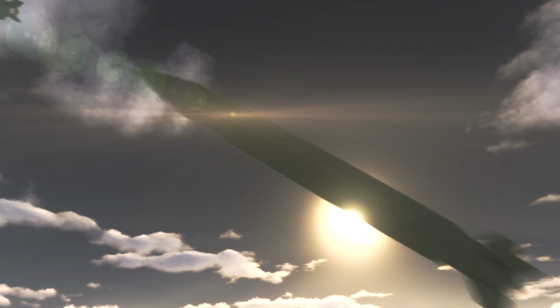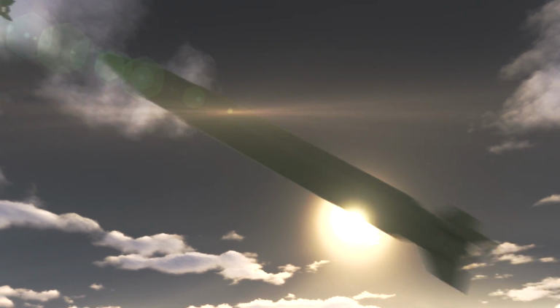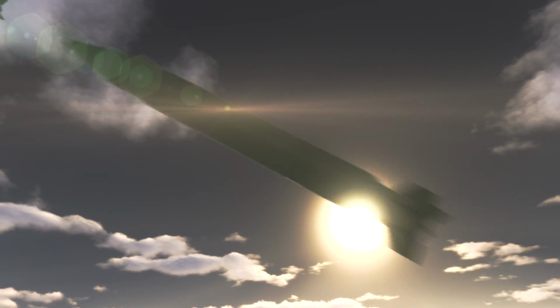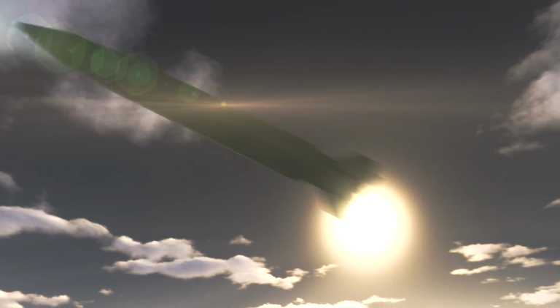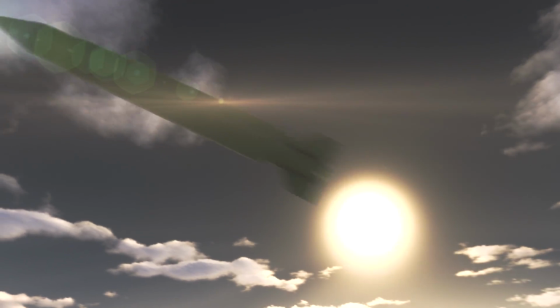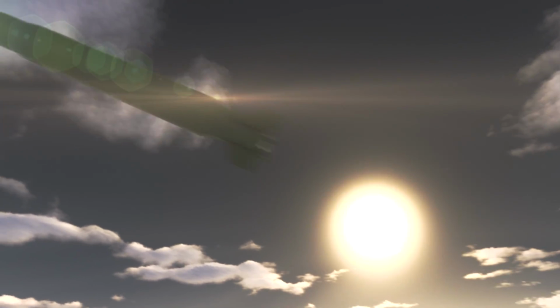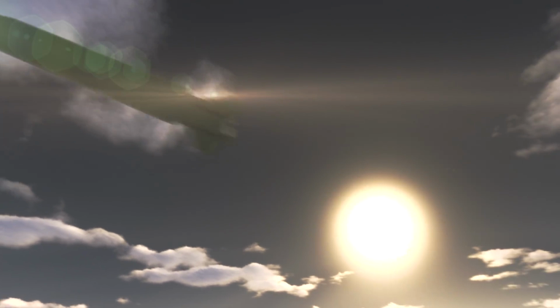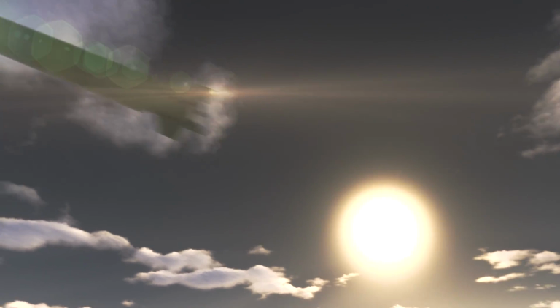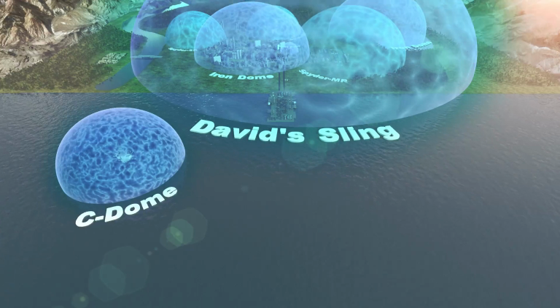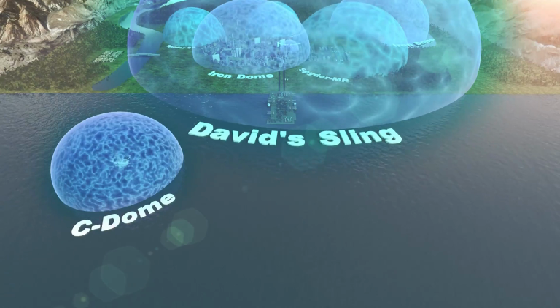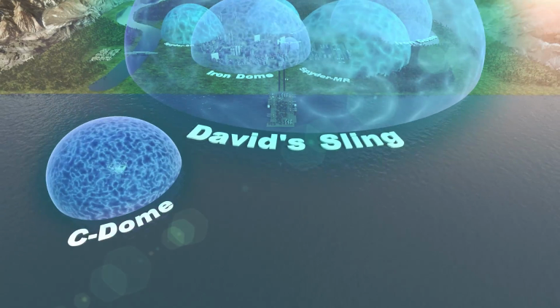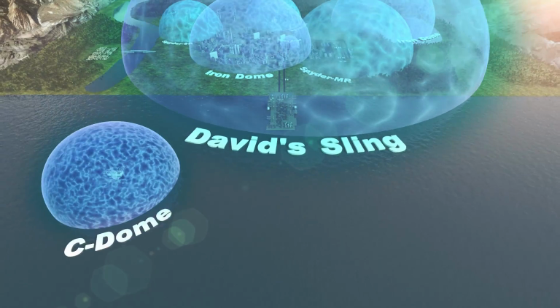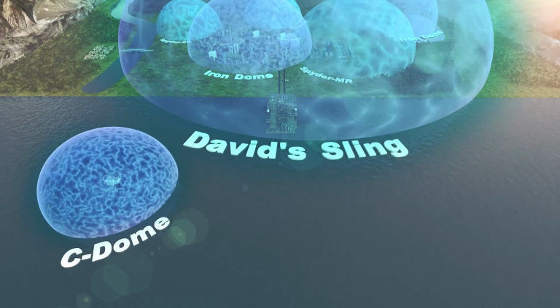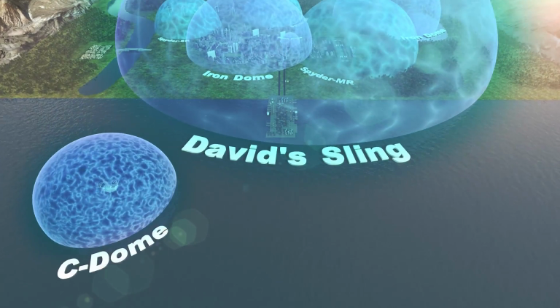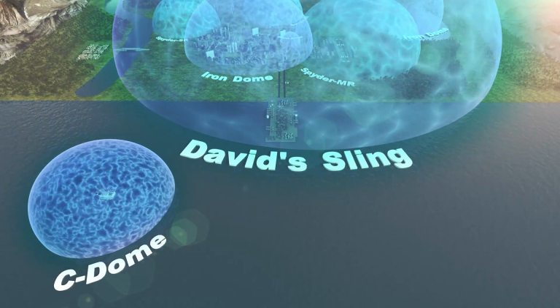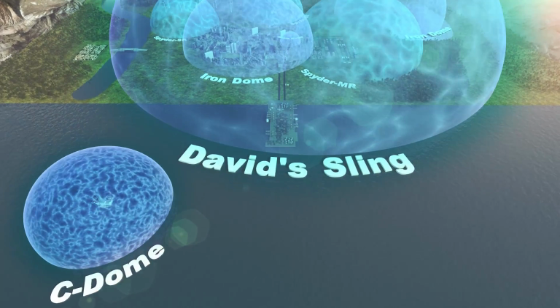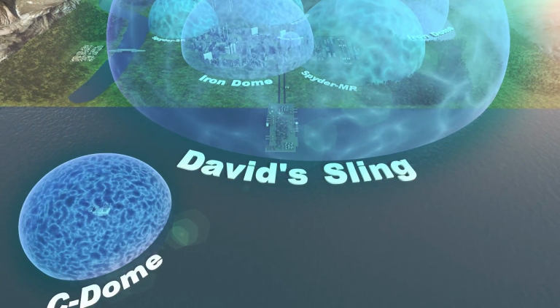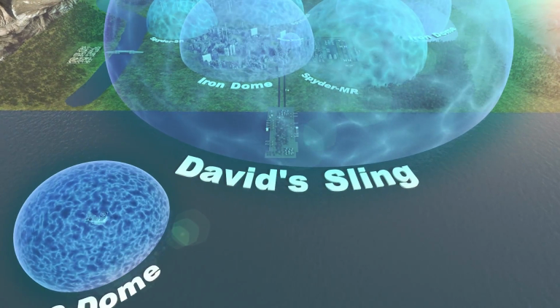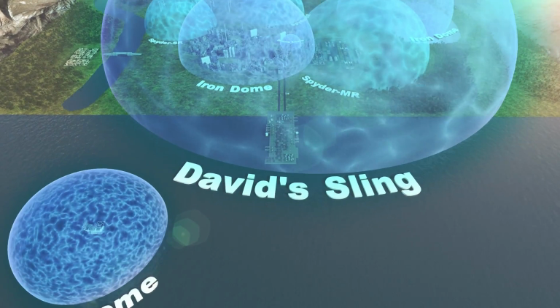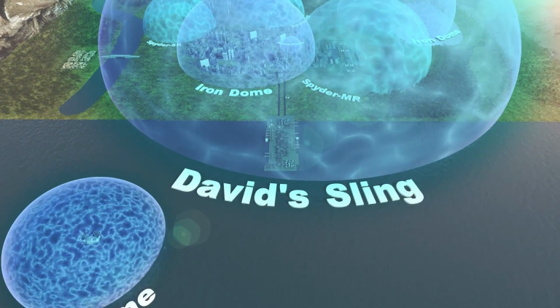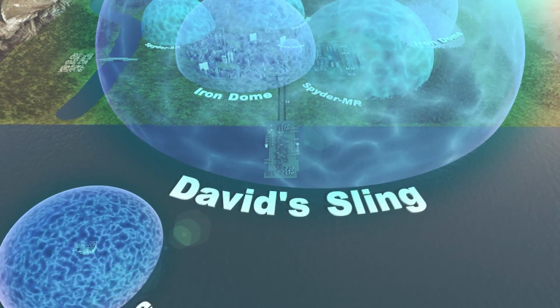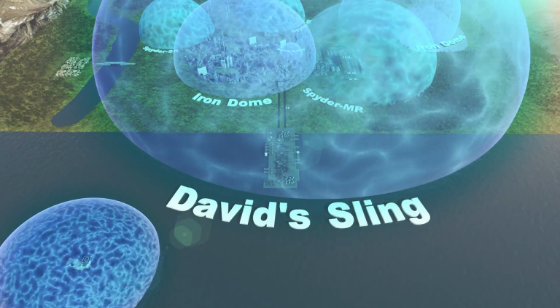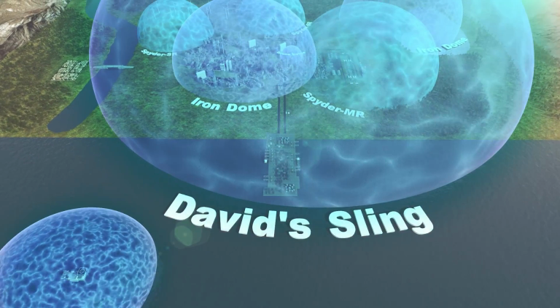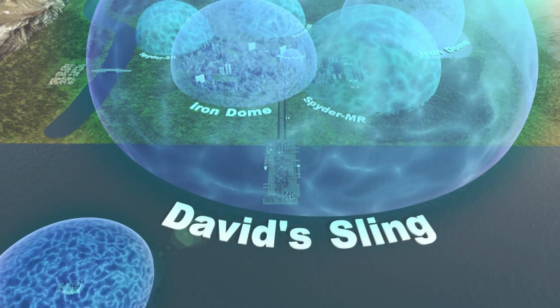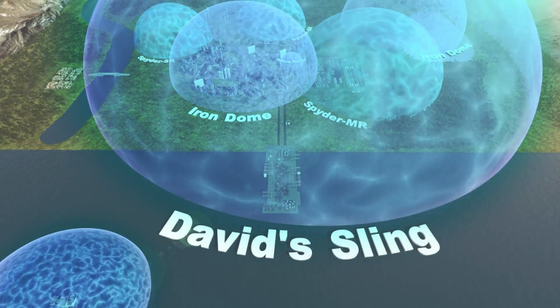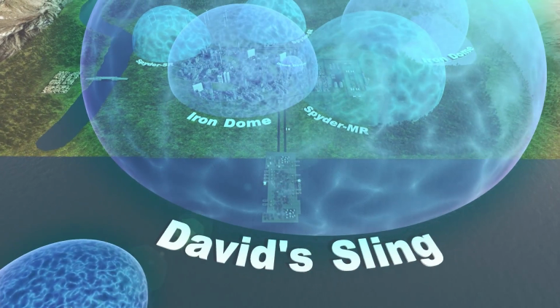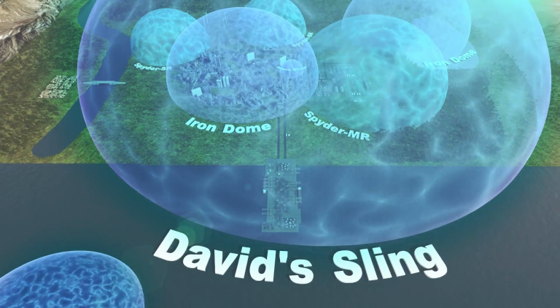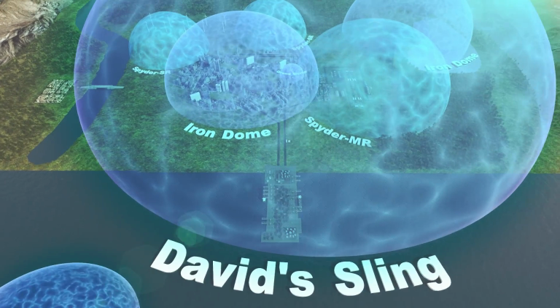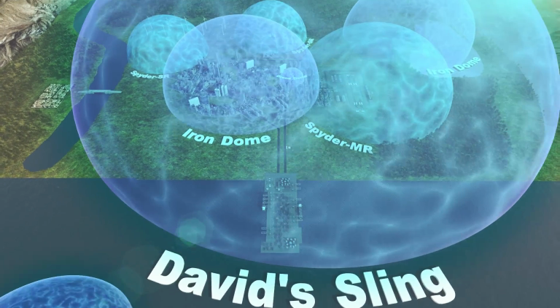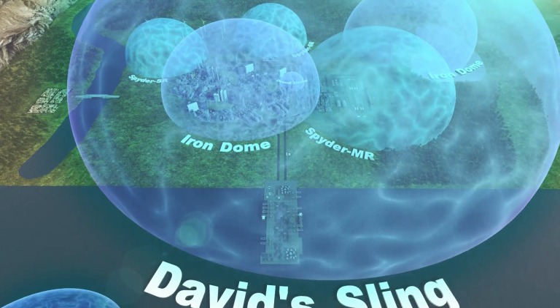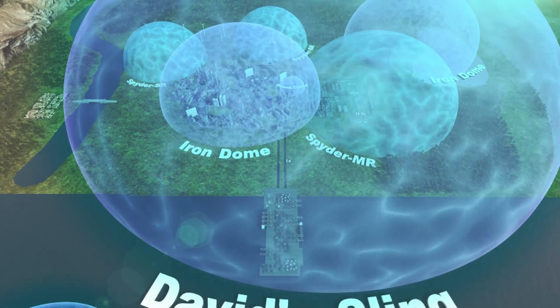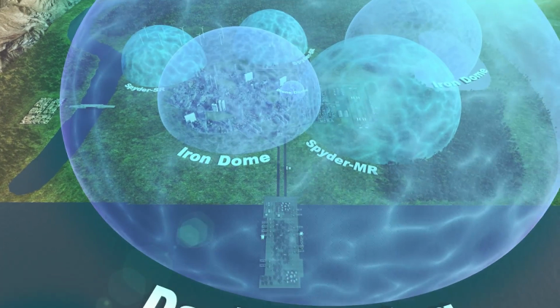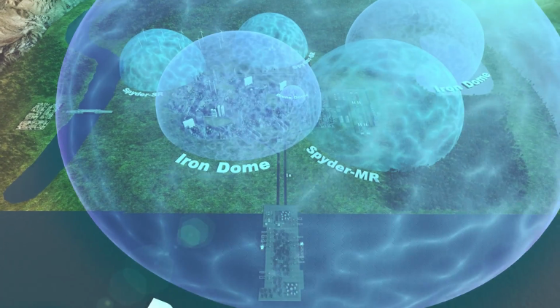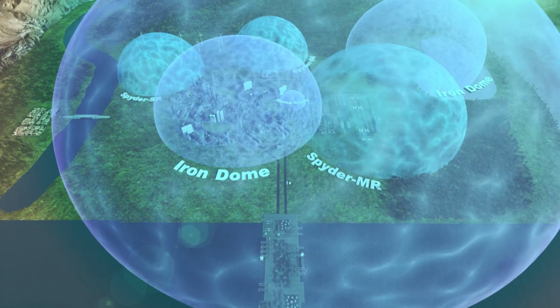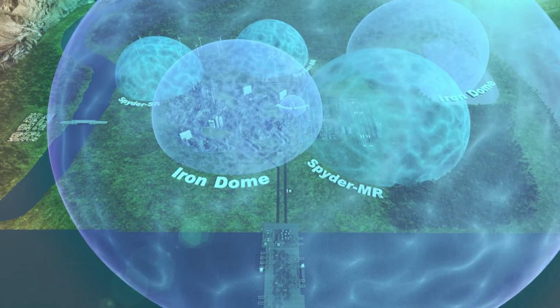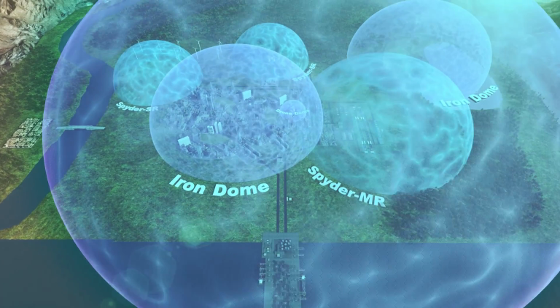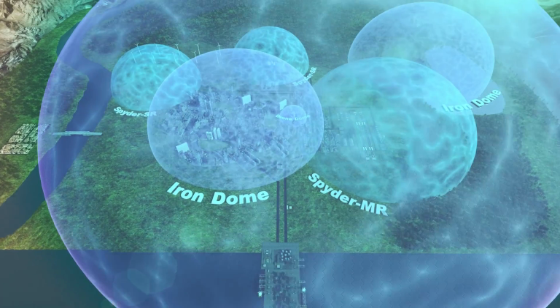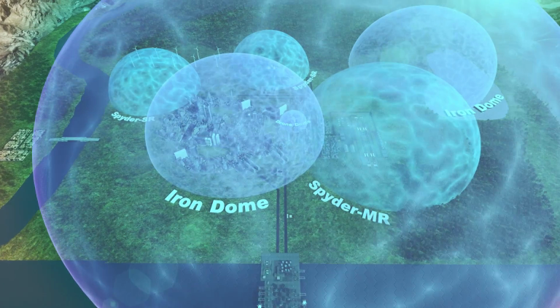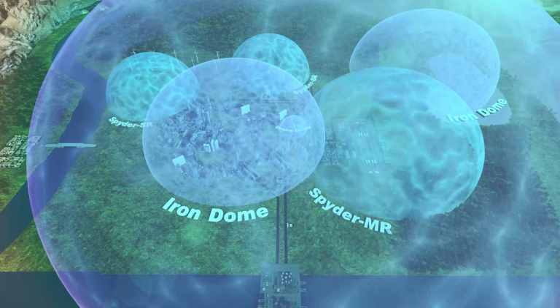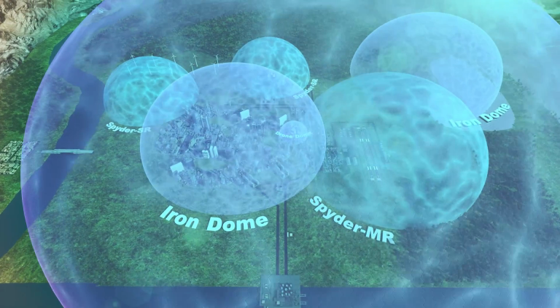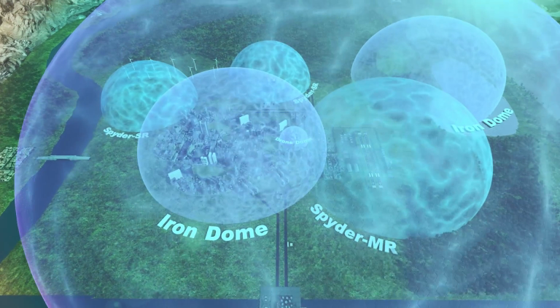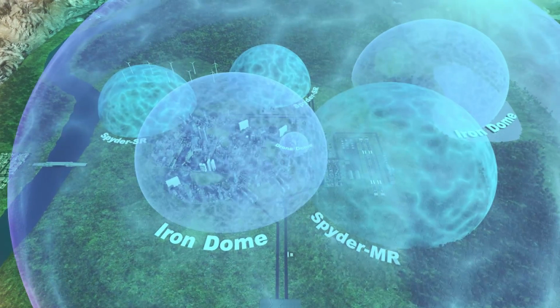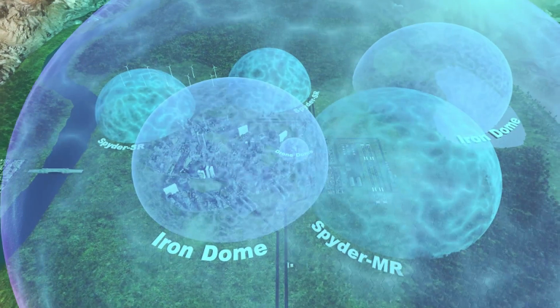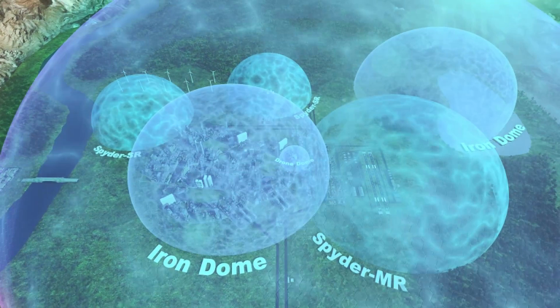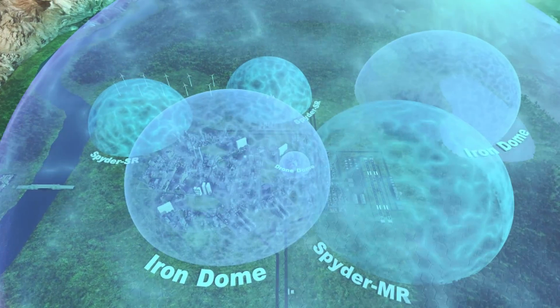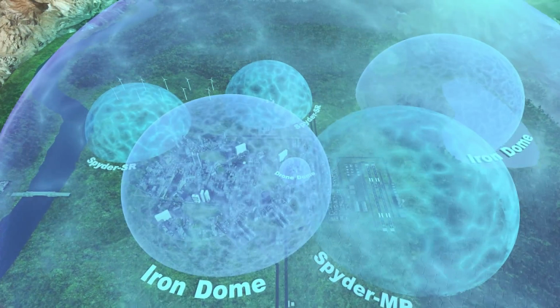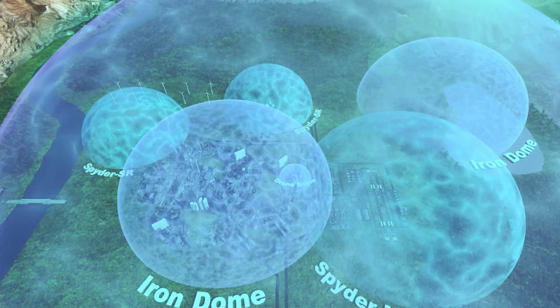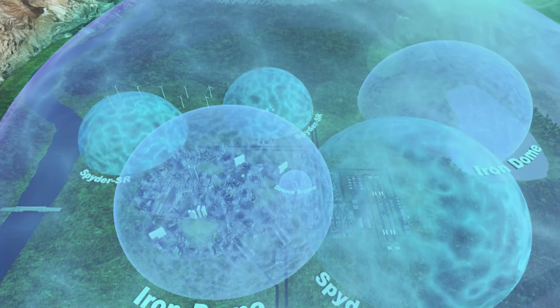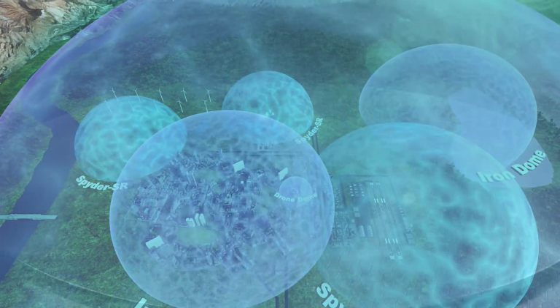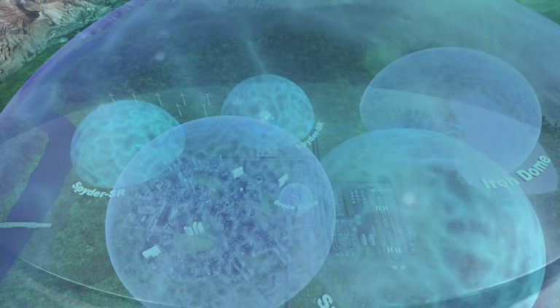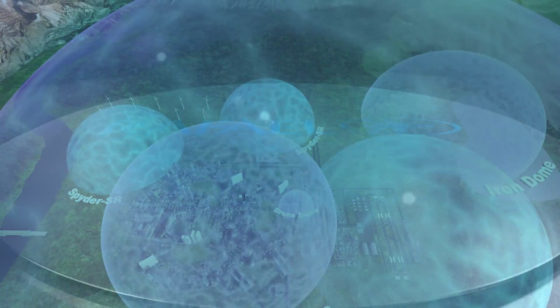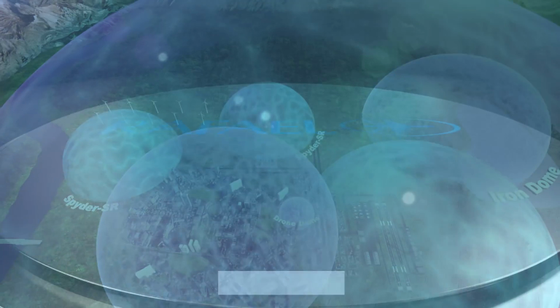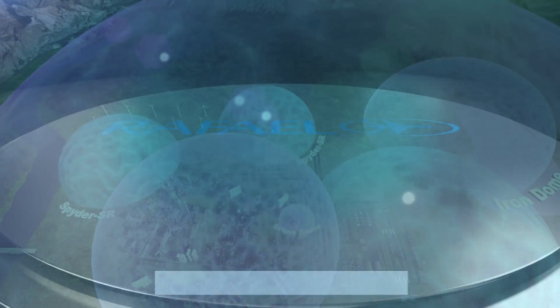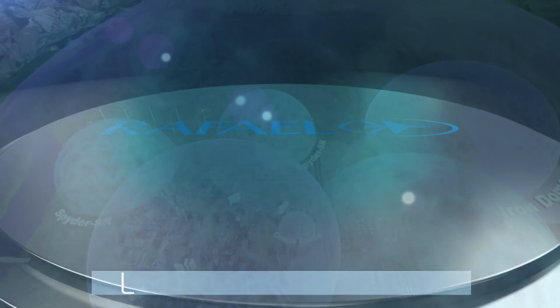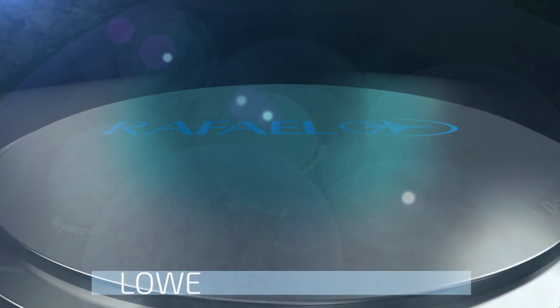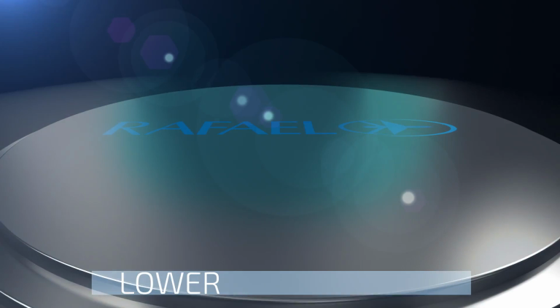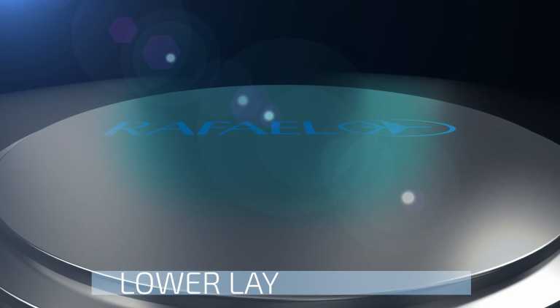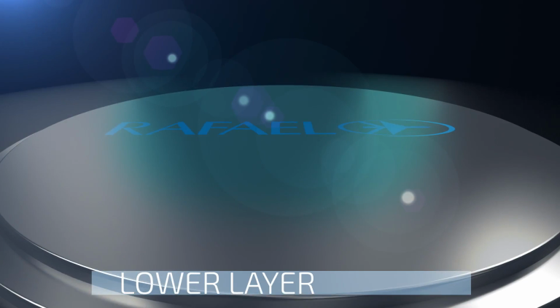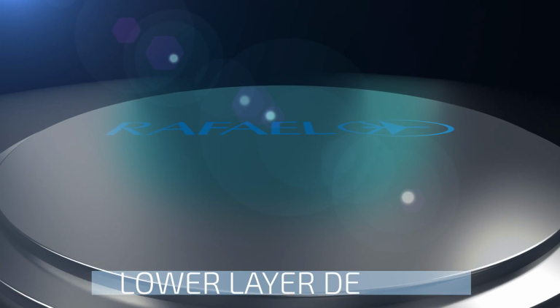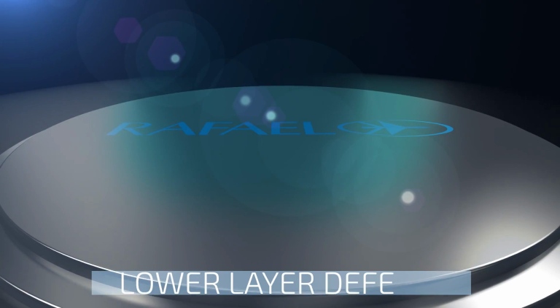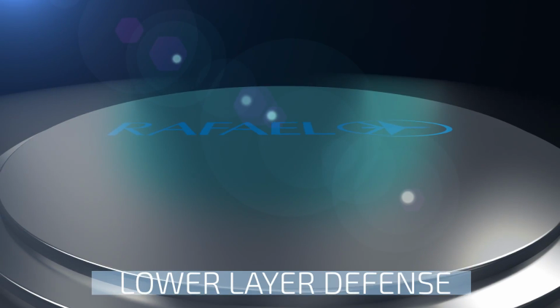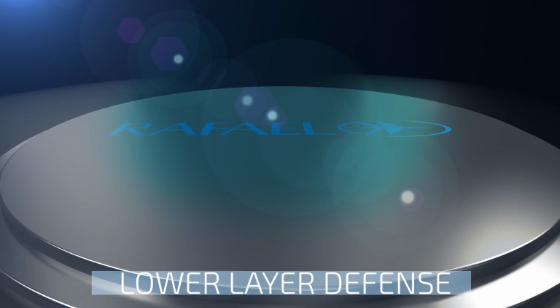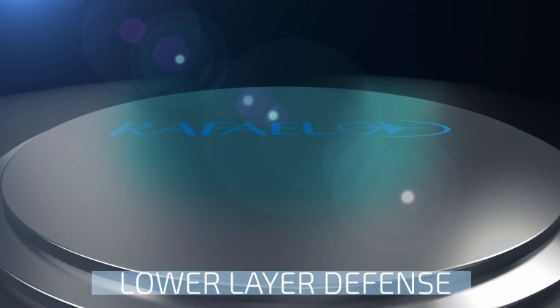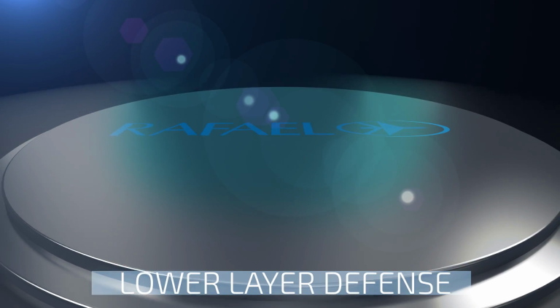Rafael's multi-layered air defense is a powerful threat stopper, providing protection and ensuring the routine of life.